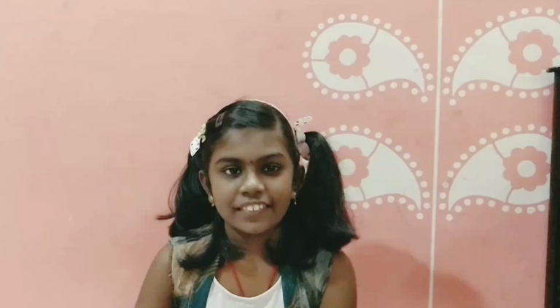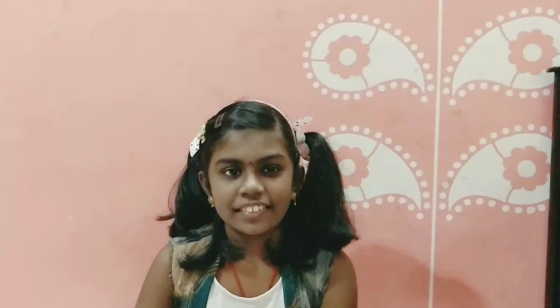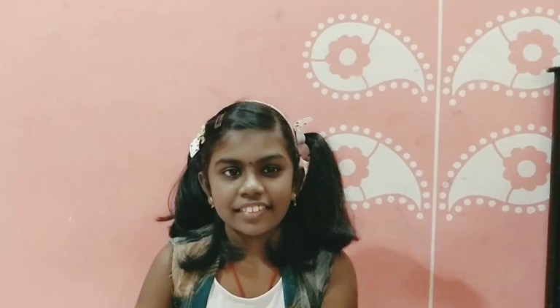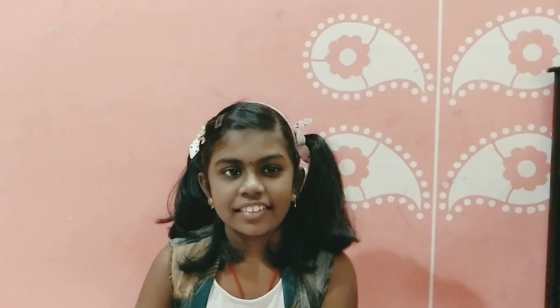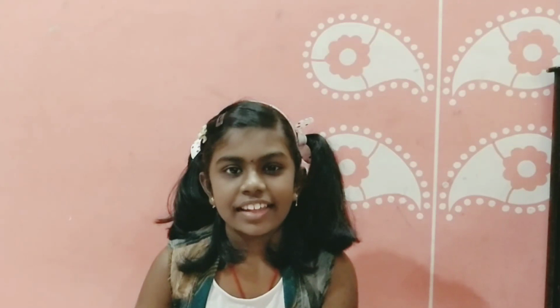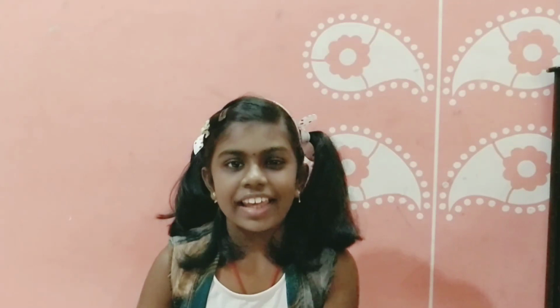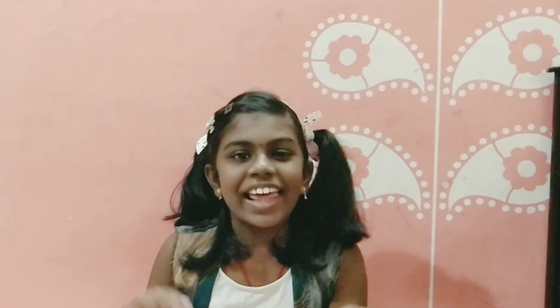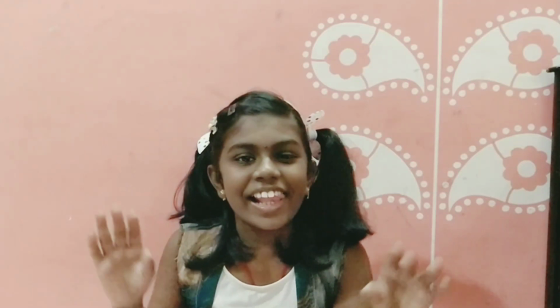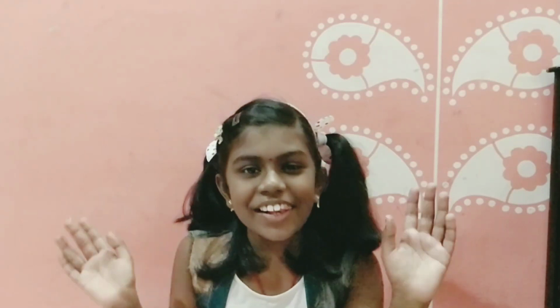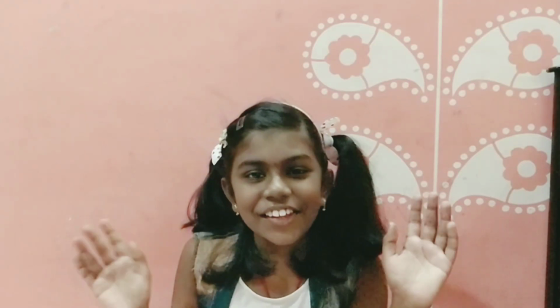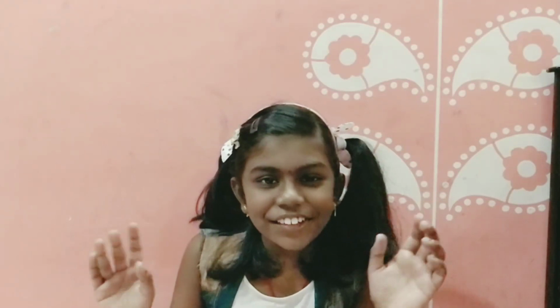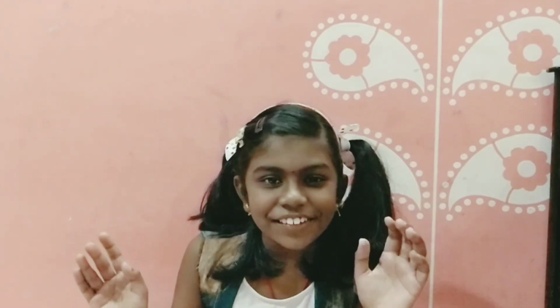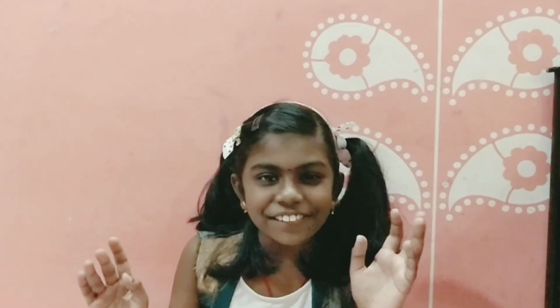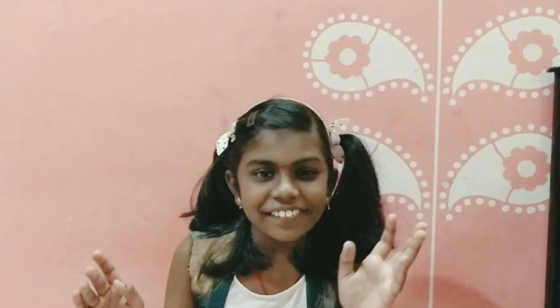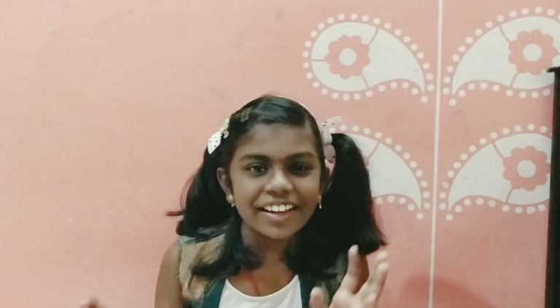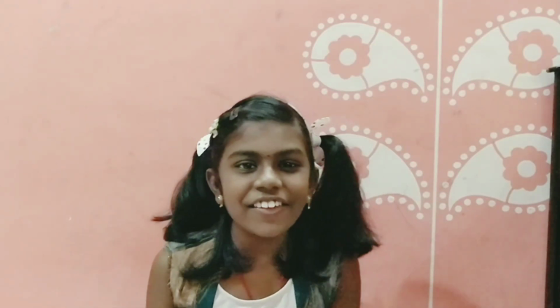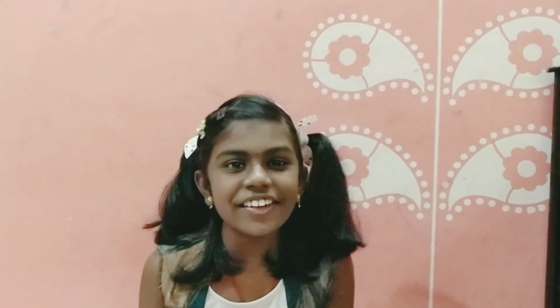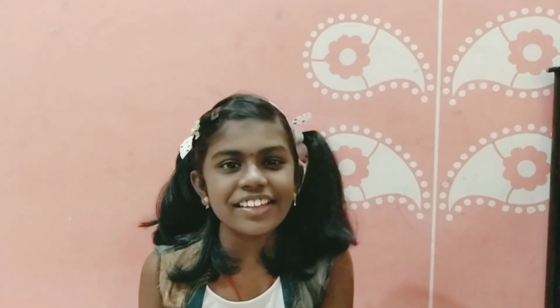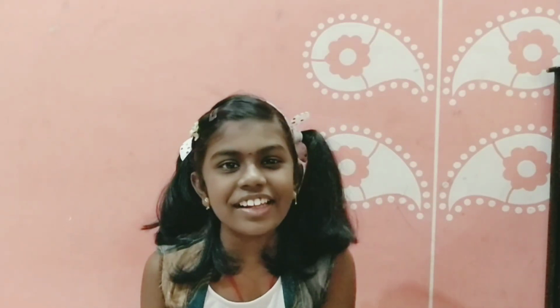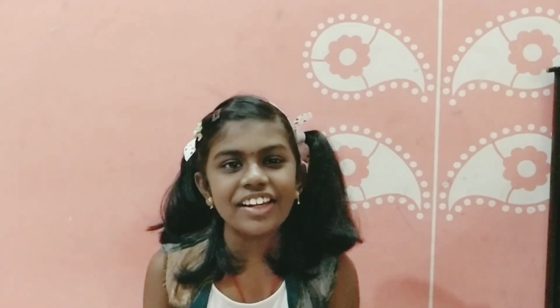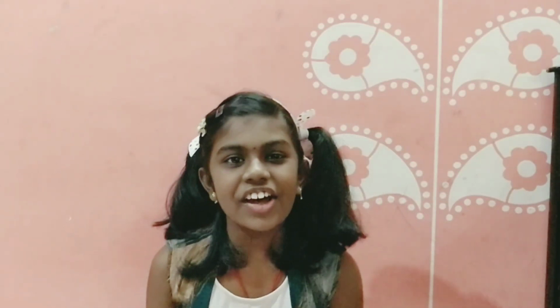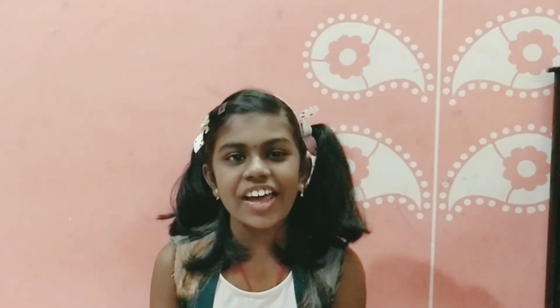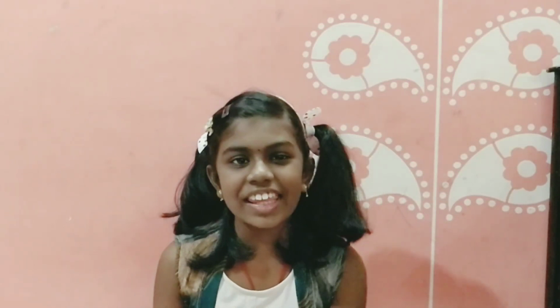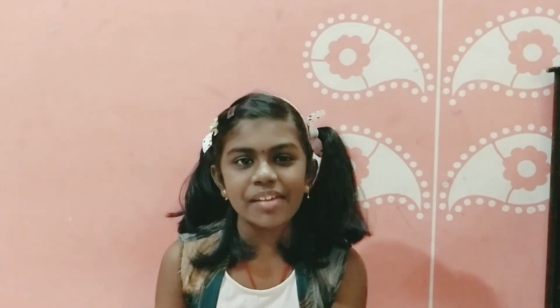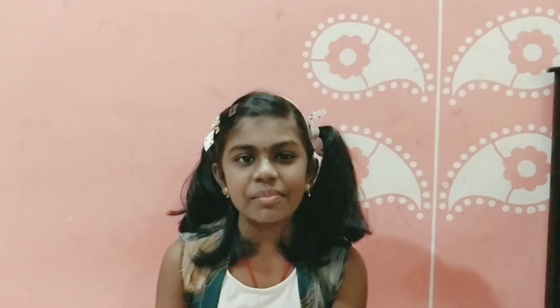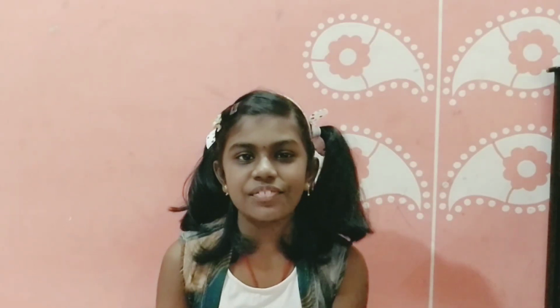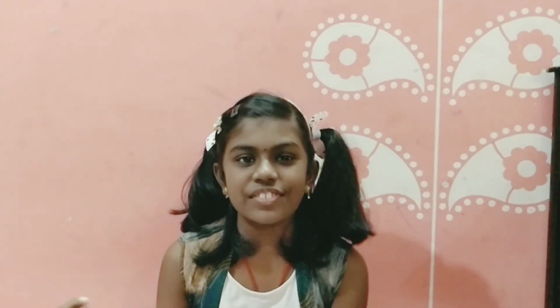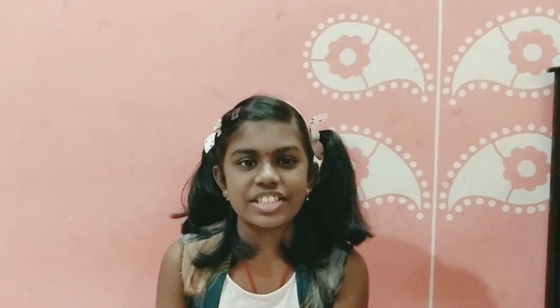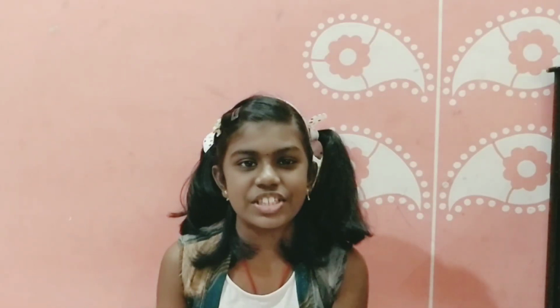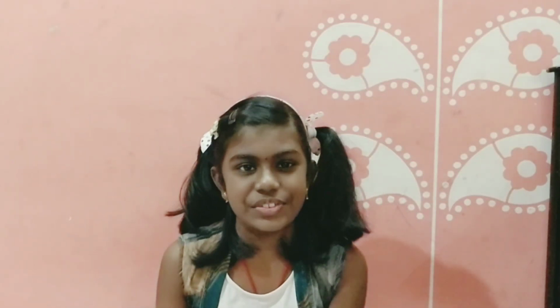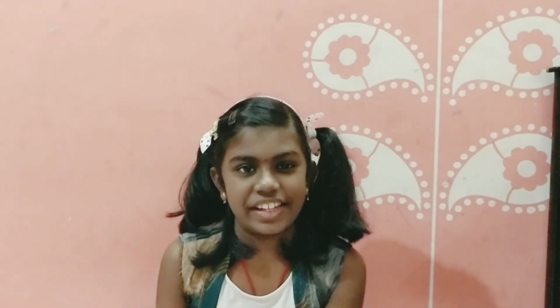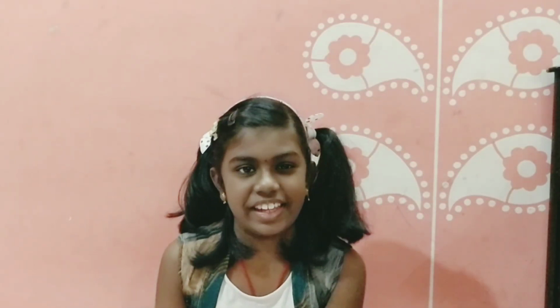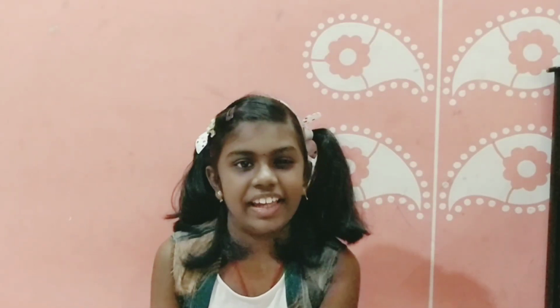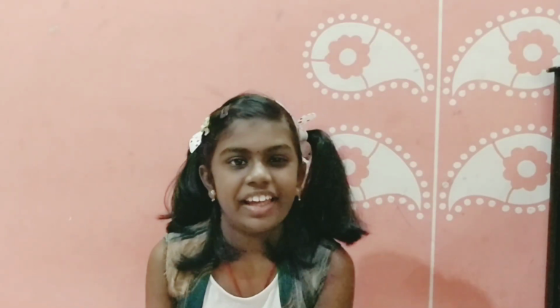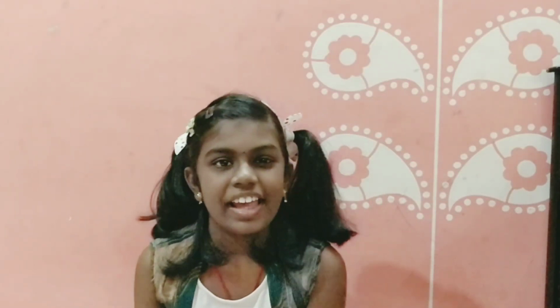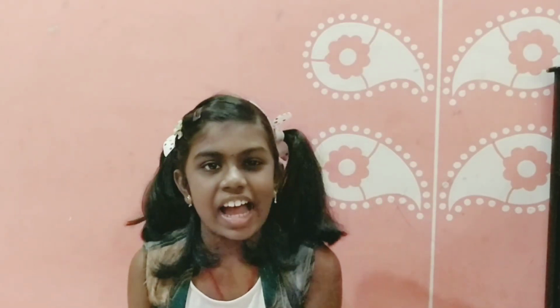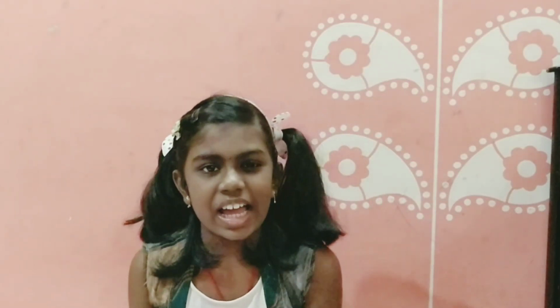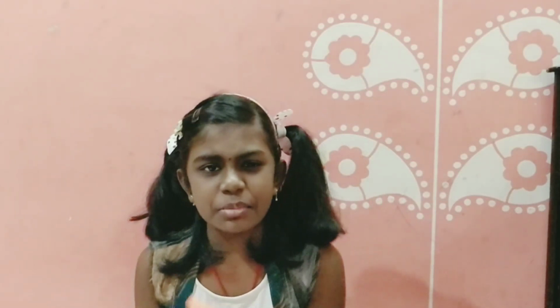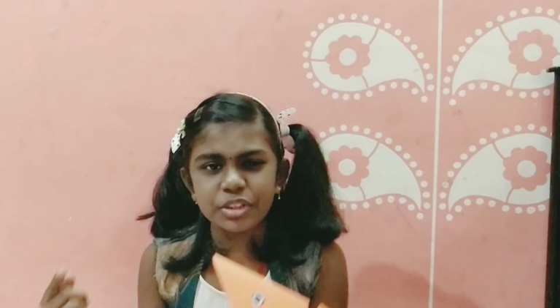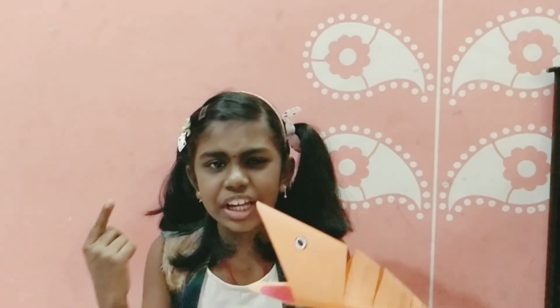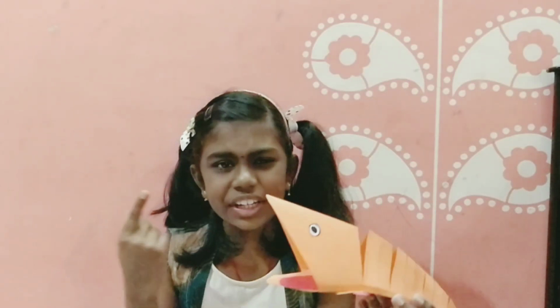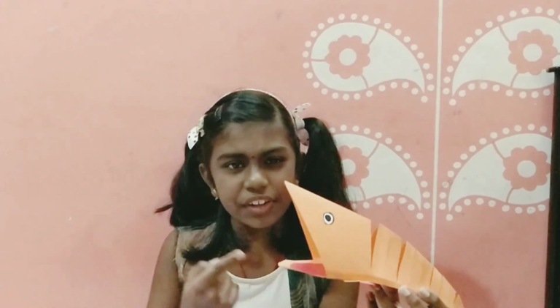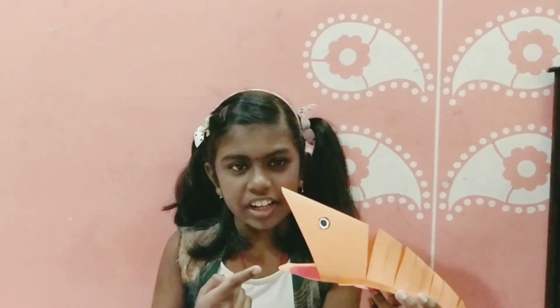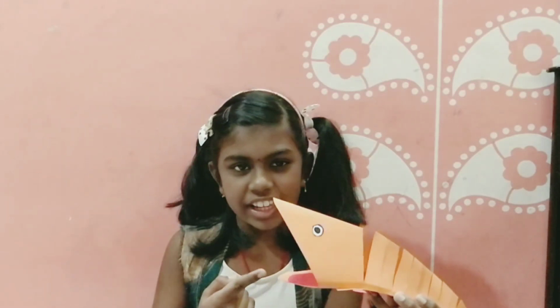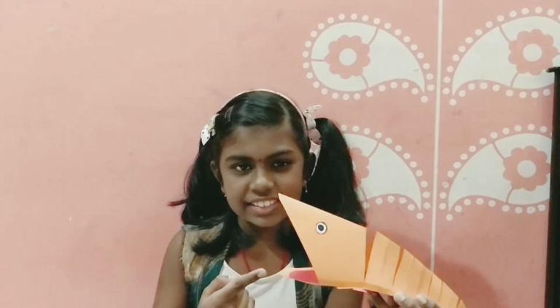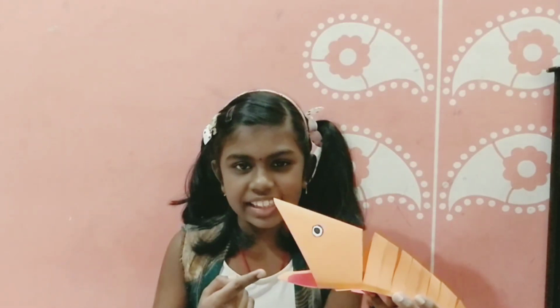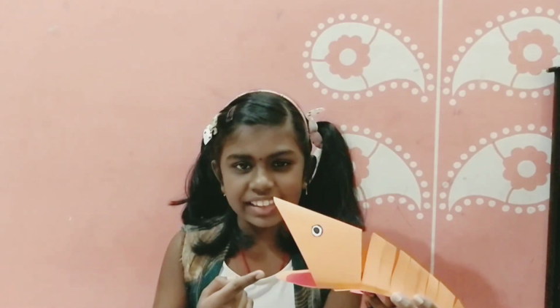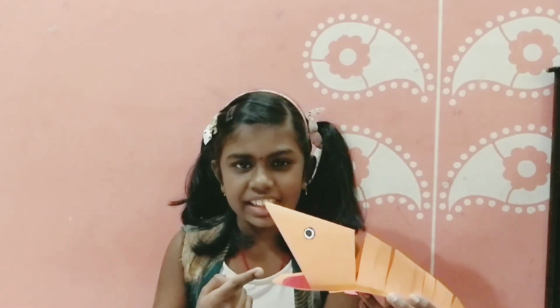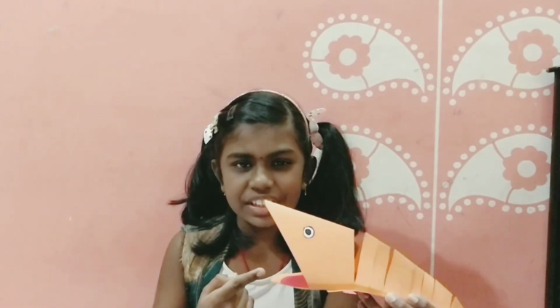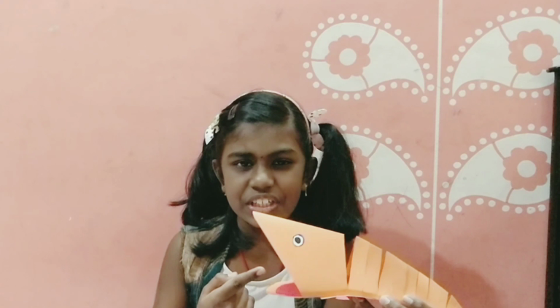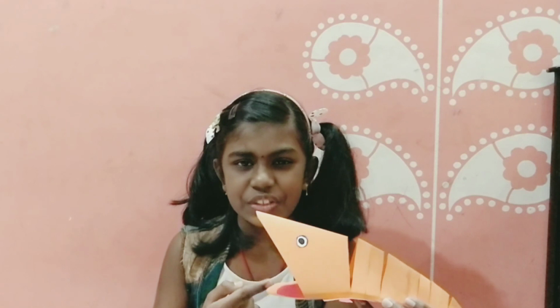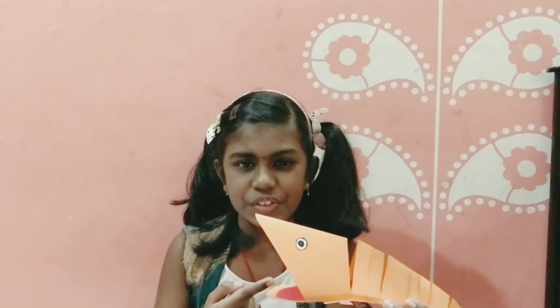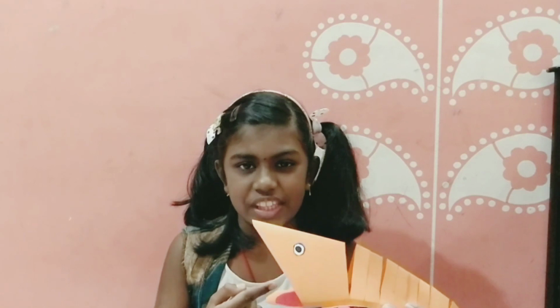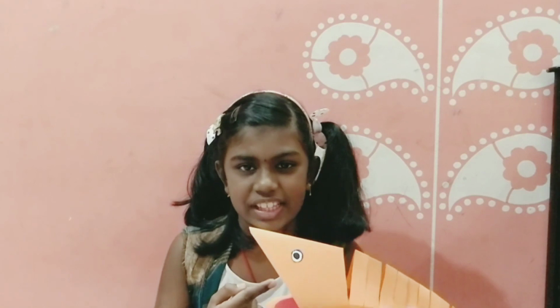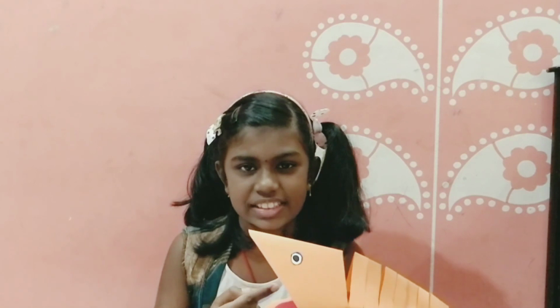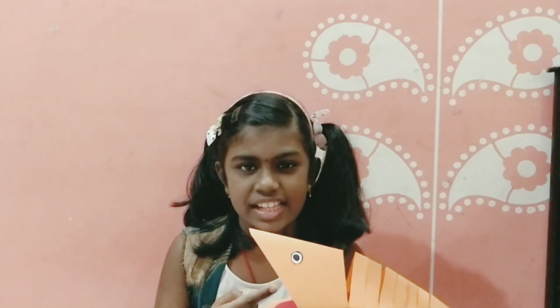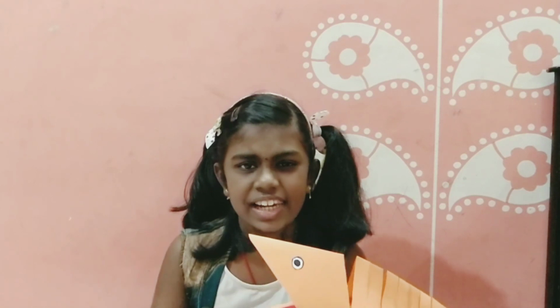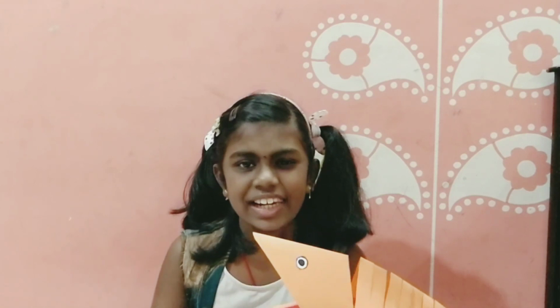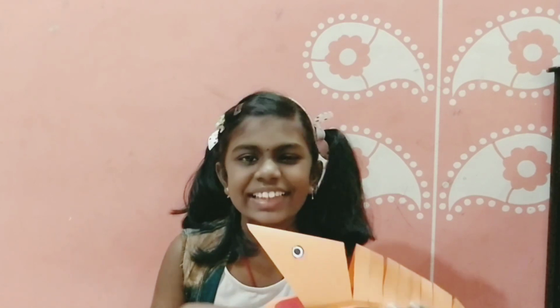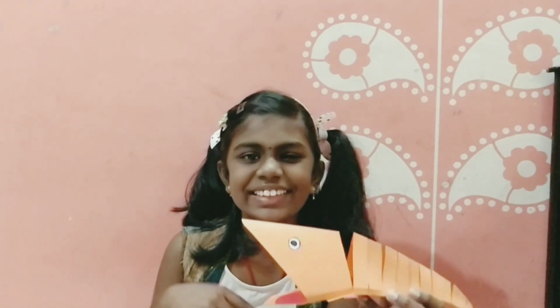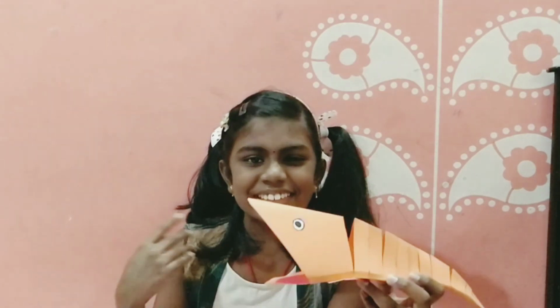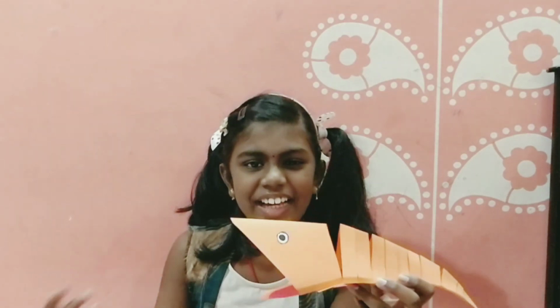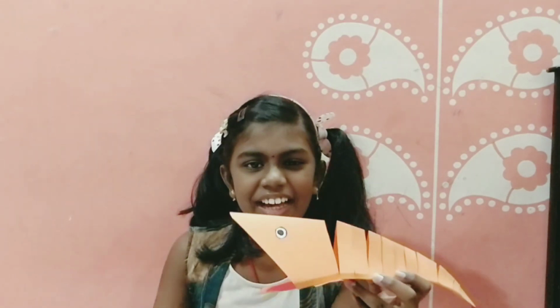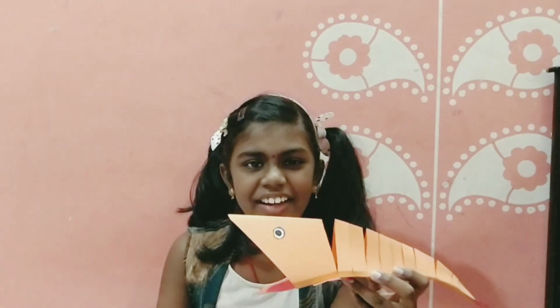Hello! We are going to learn origami fish today. I am sure you are excited to do this. Let's start!